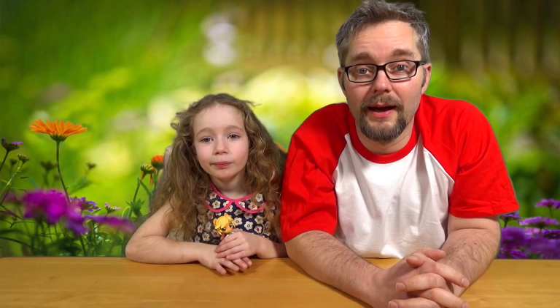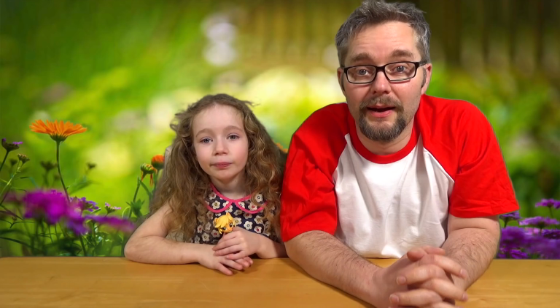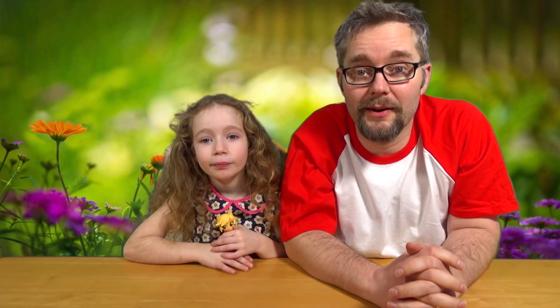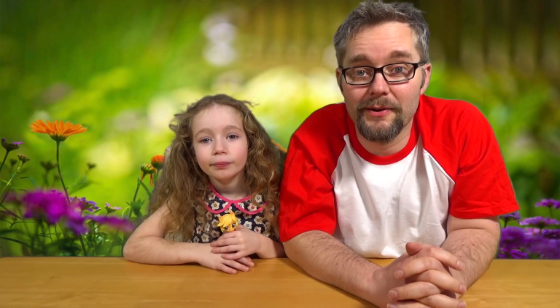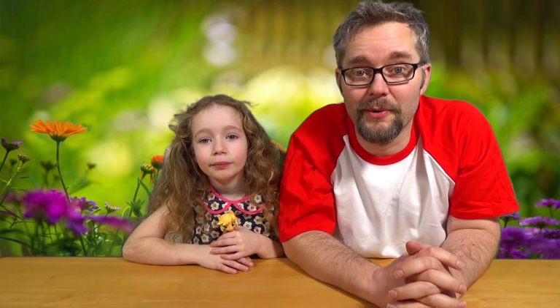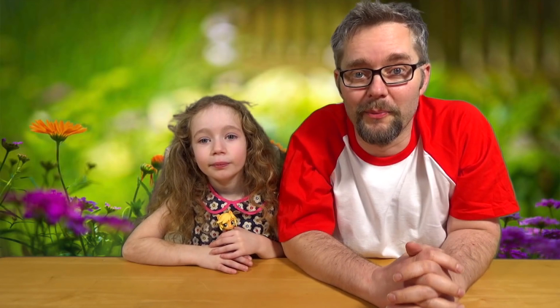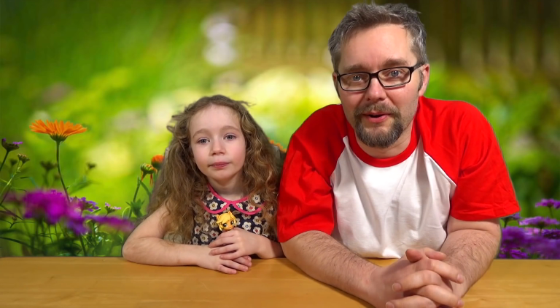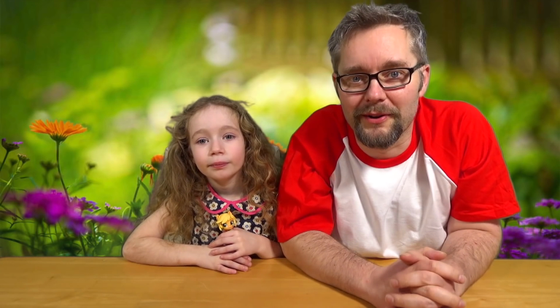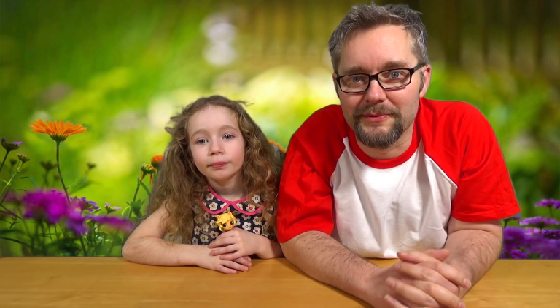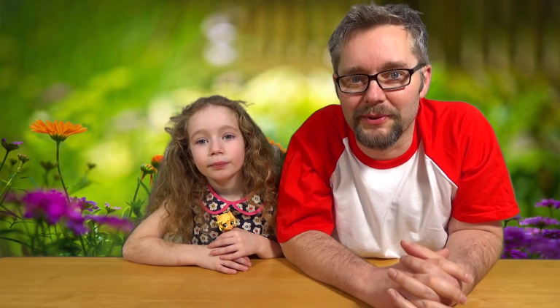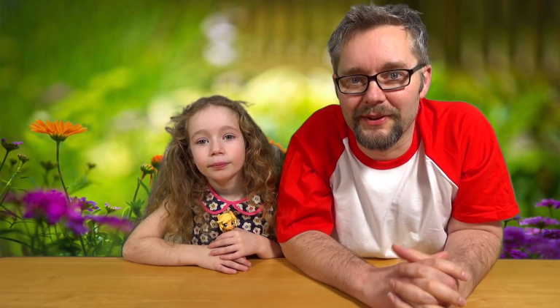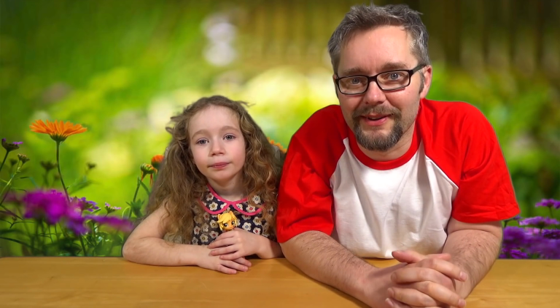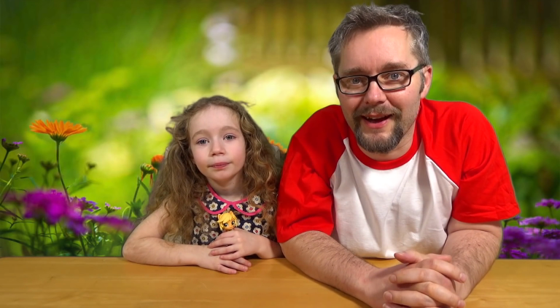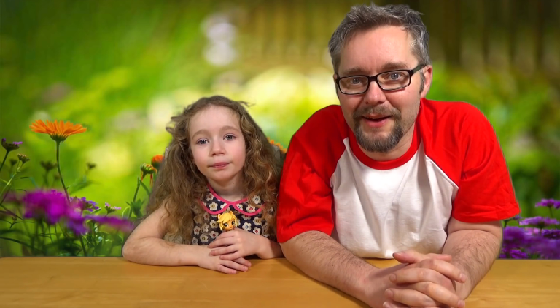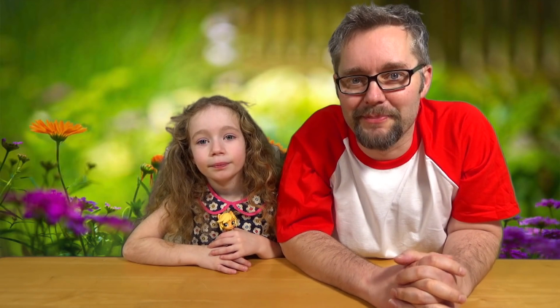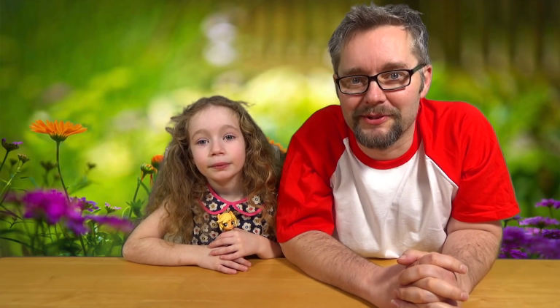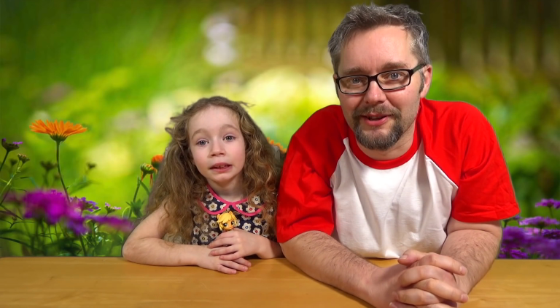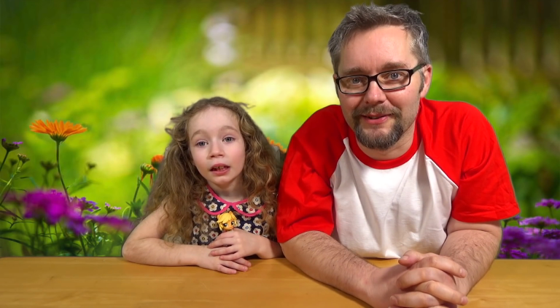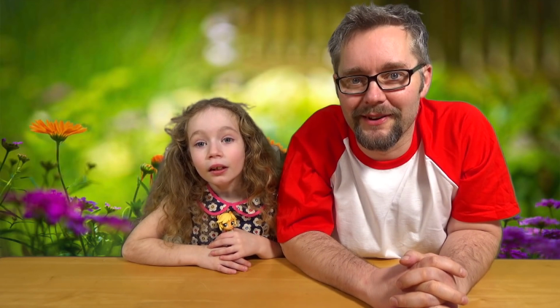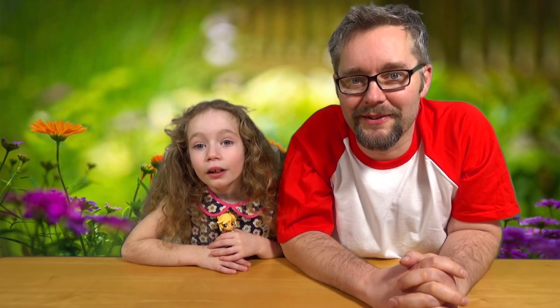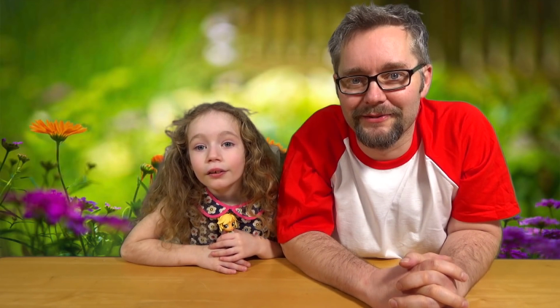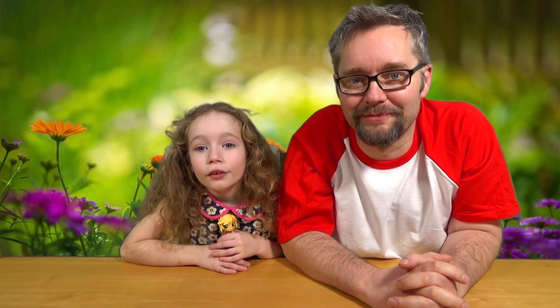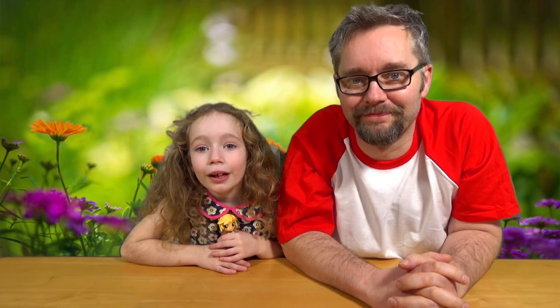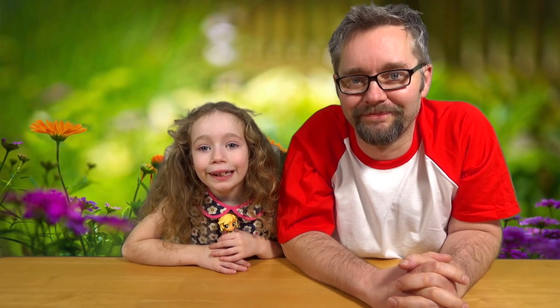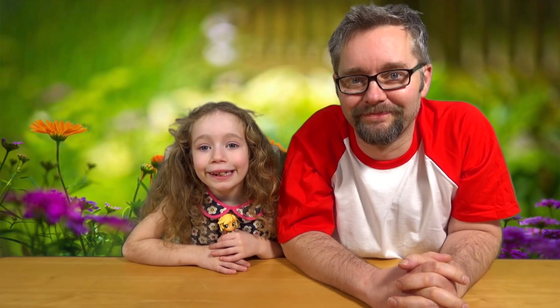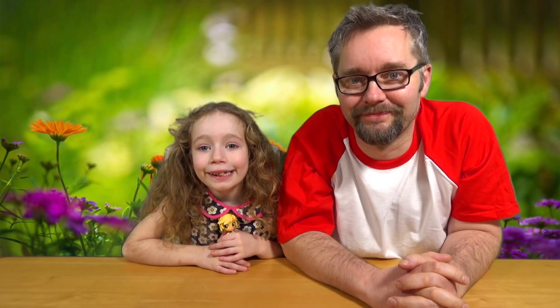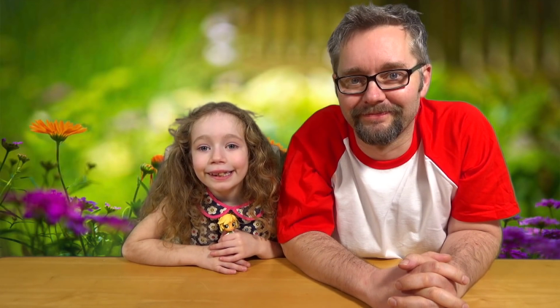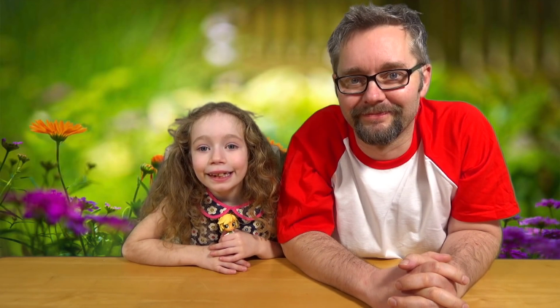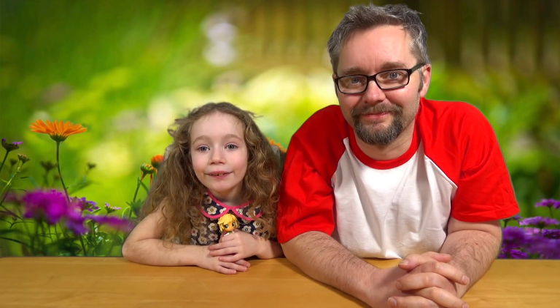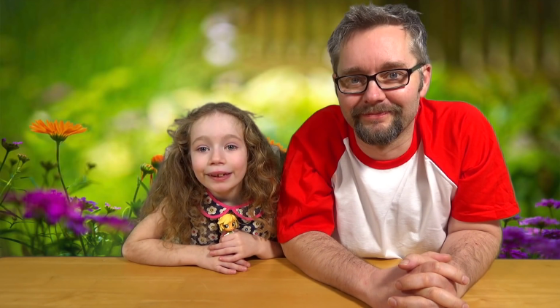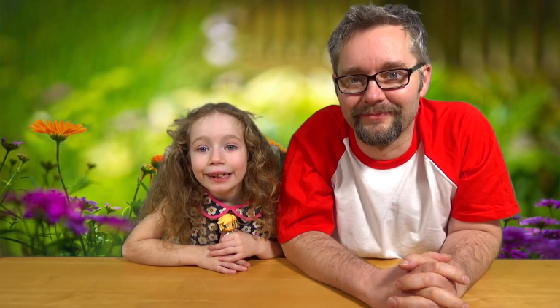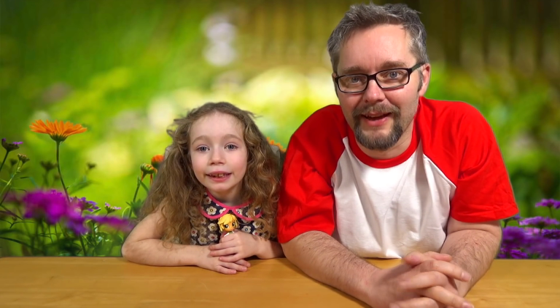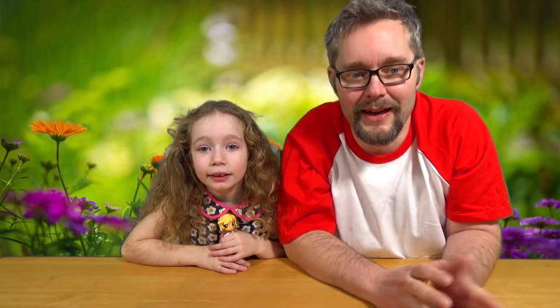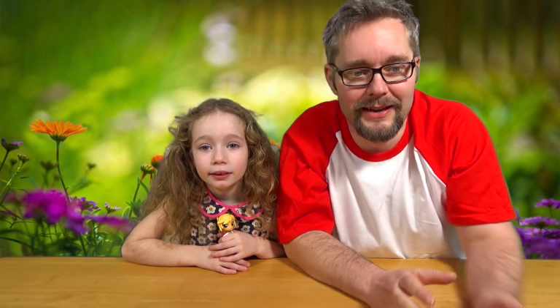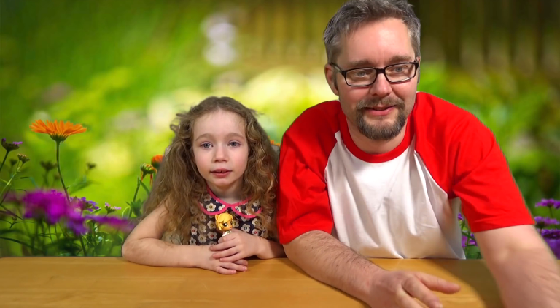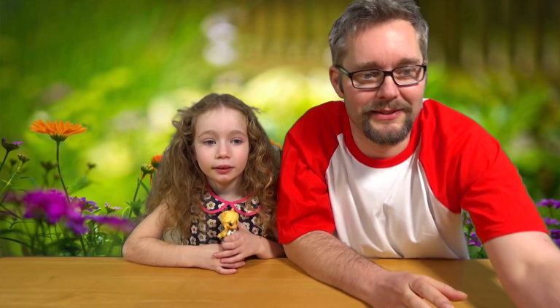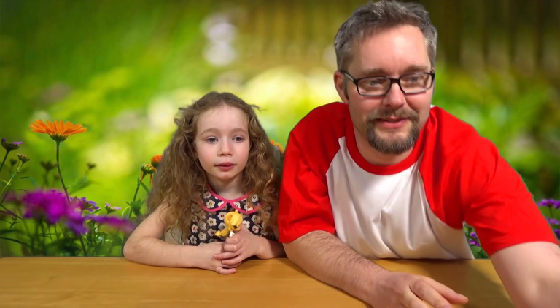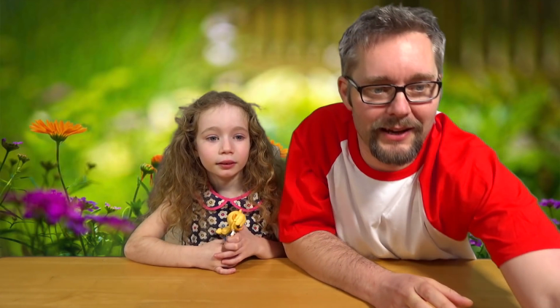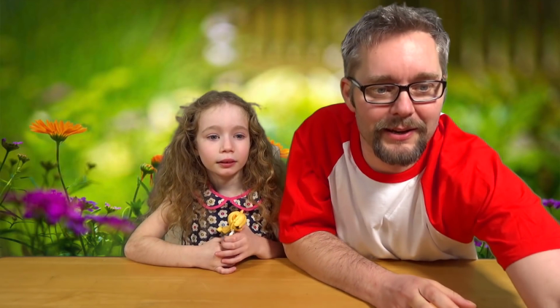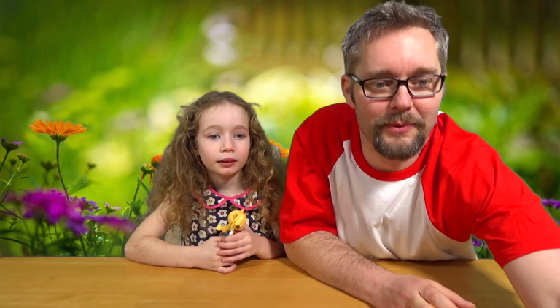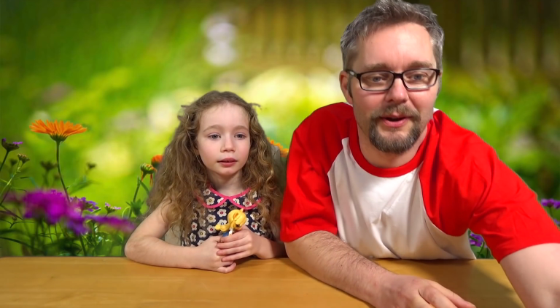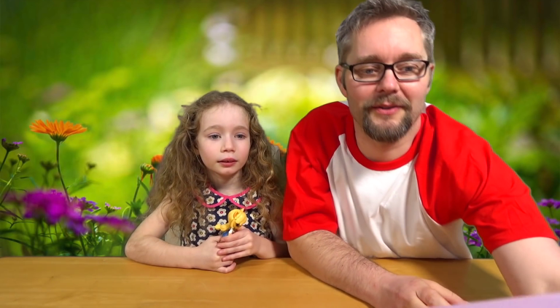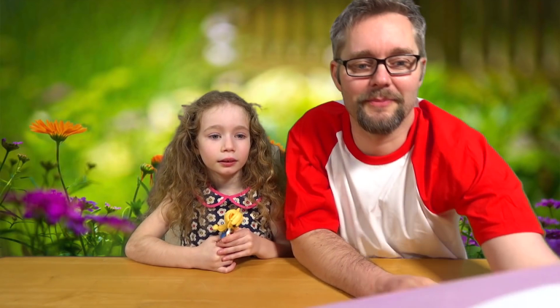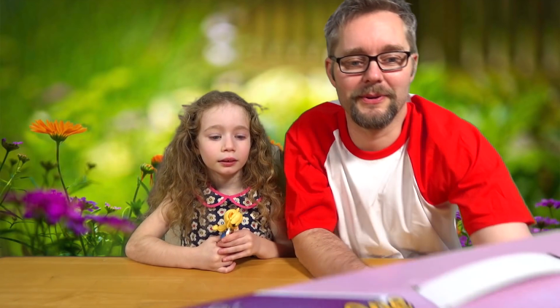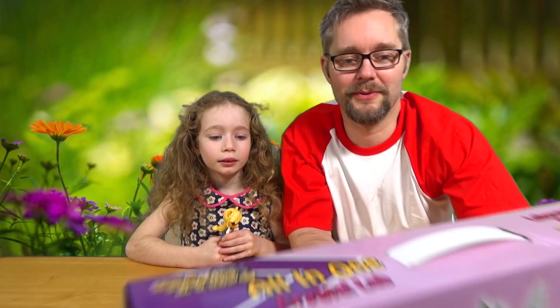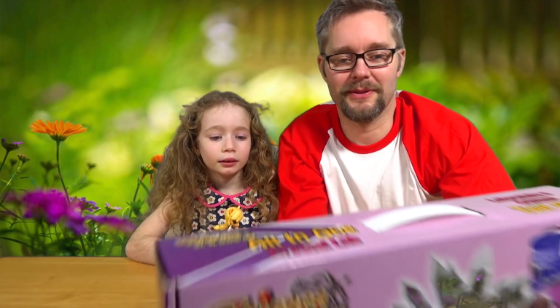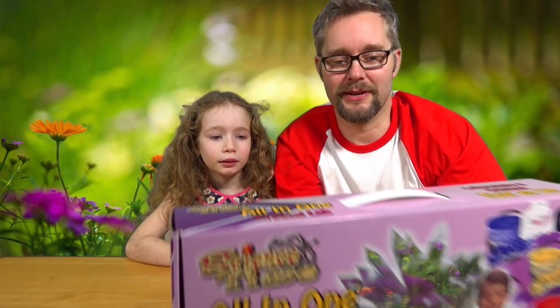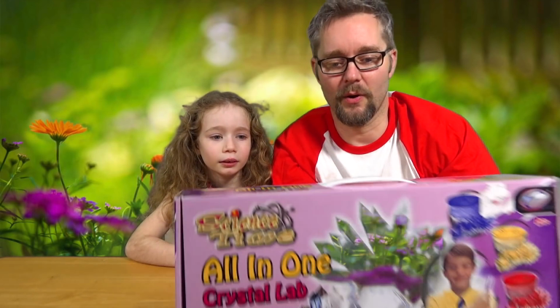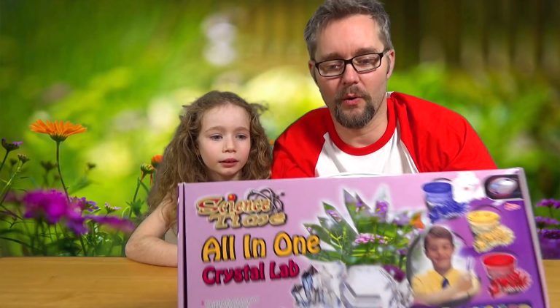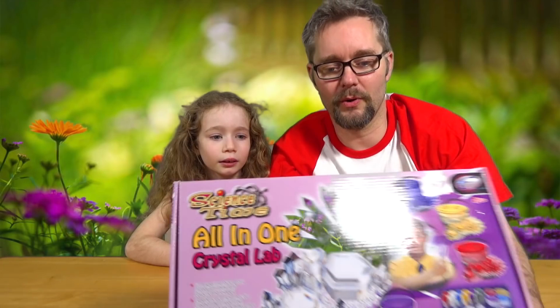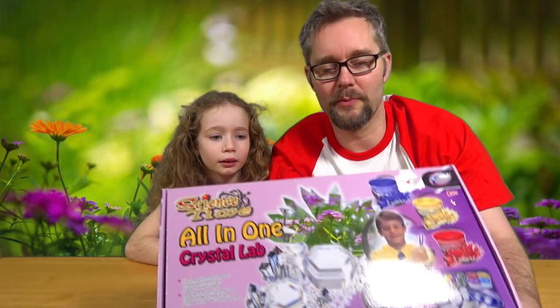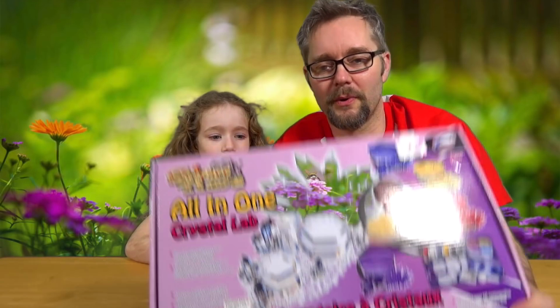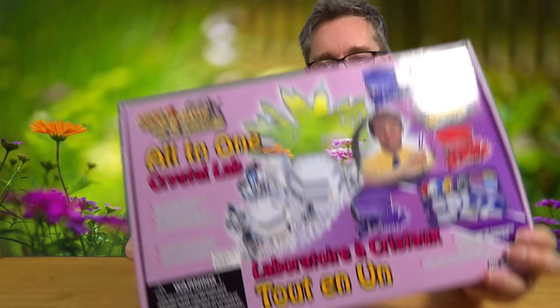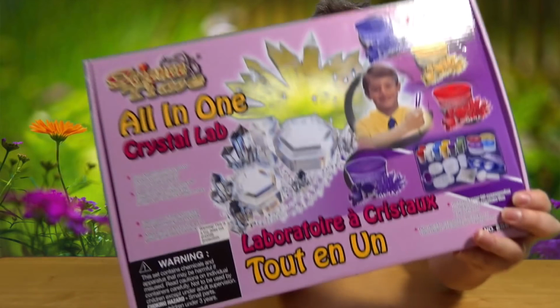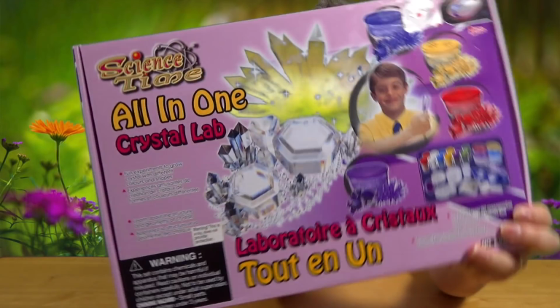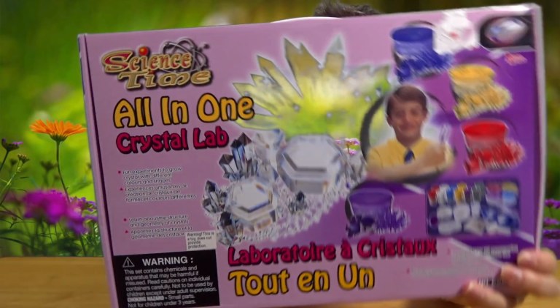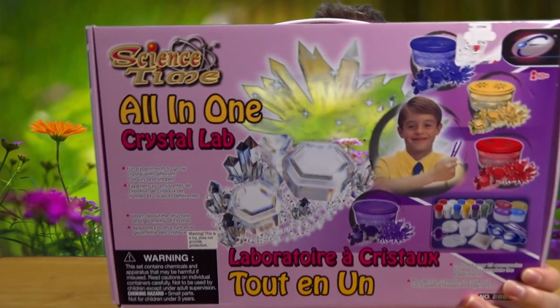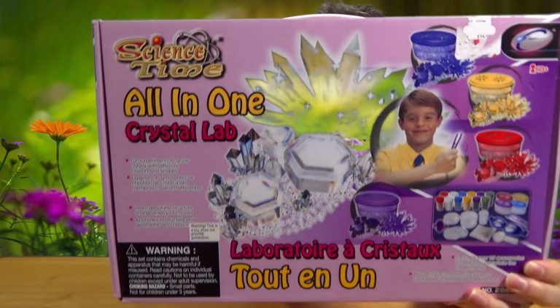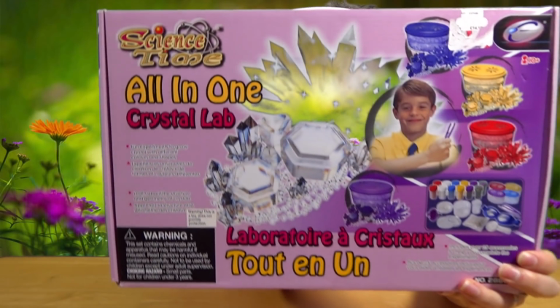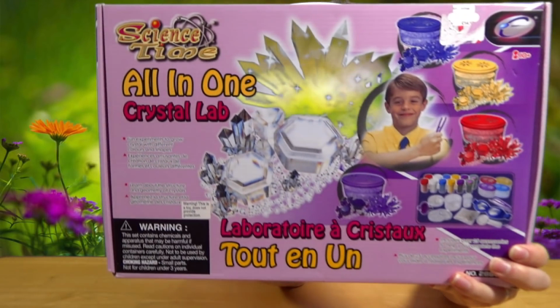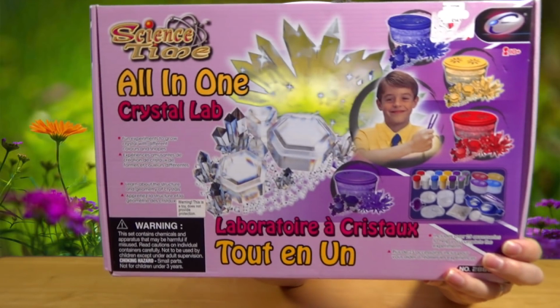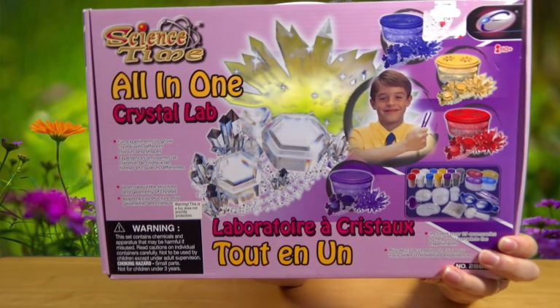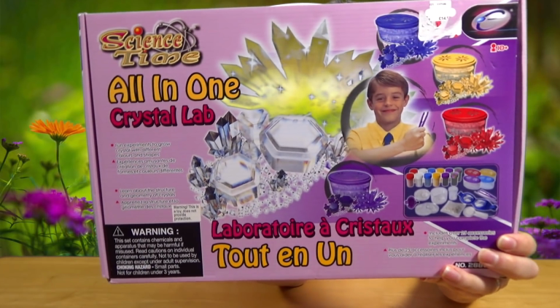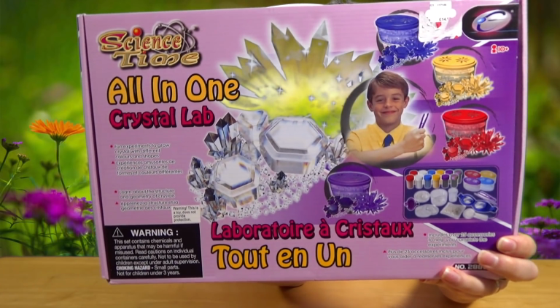Hello and welcome to another episode of DOLIDY TV. Today we're going to be doing the All-in-One Crystal Lab.